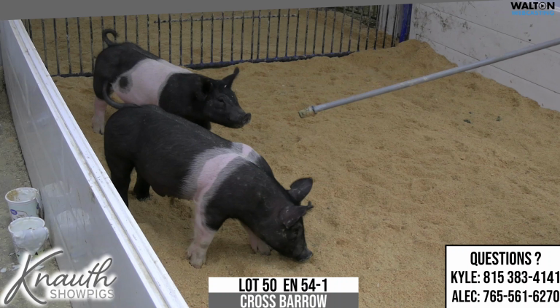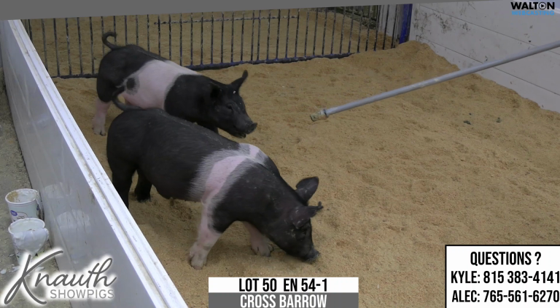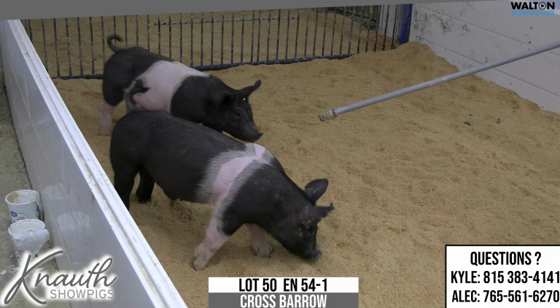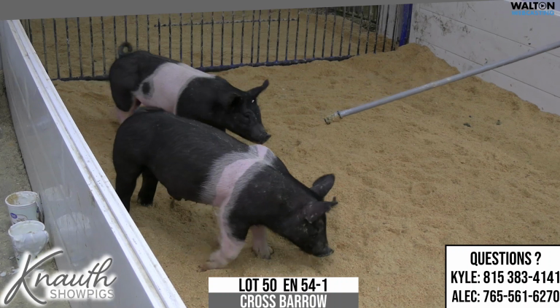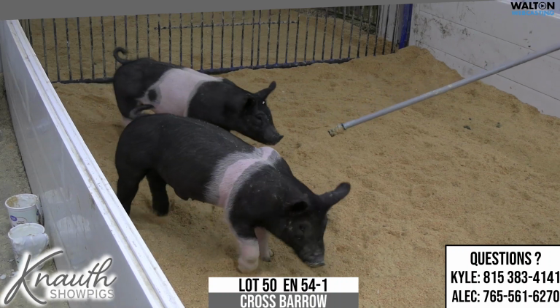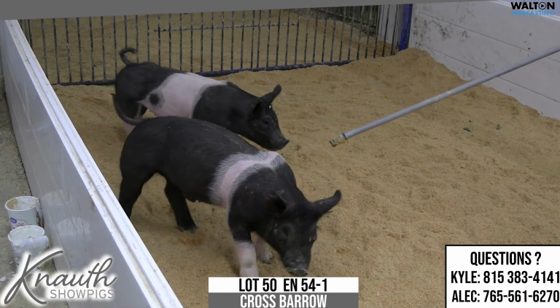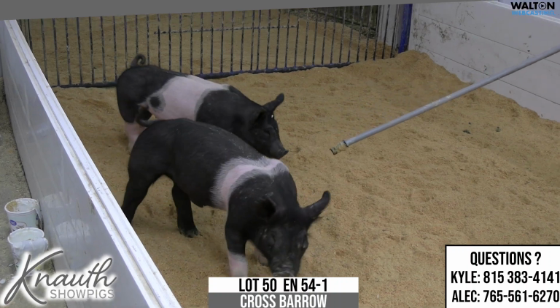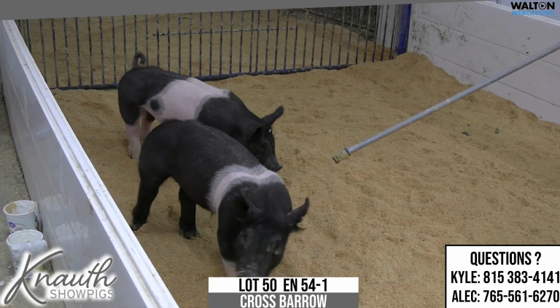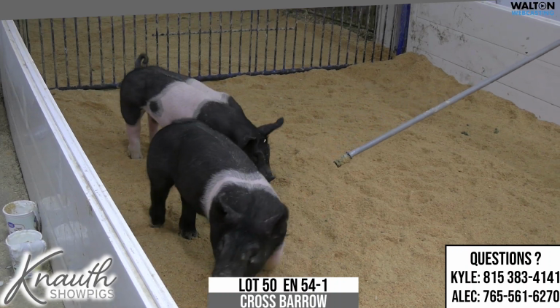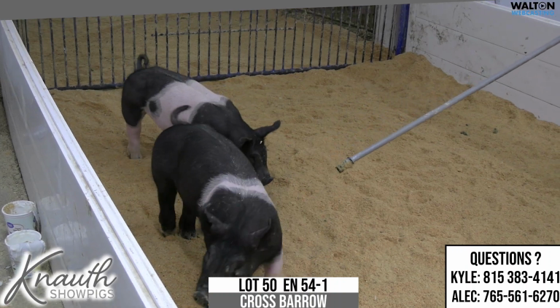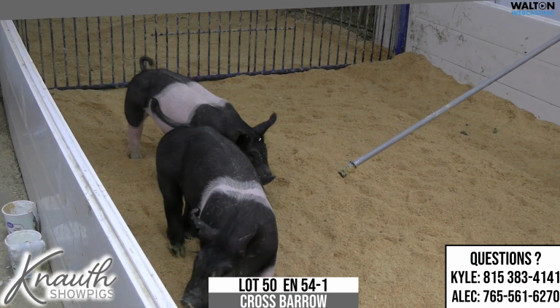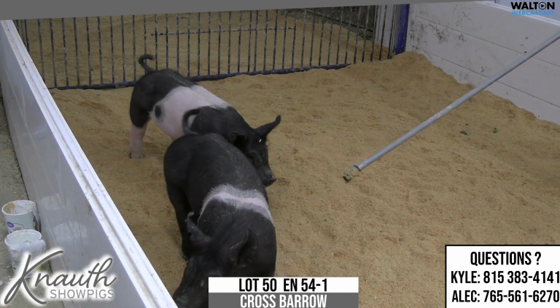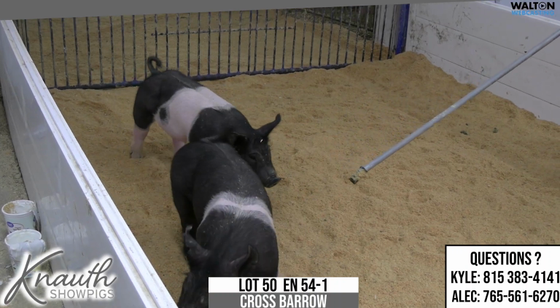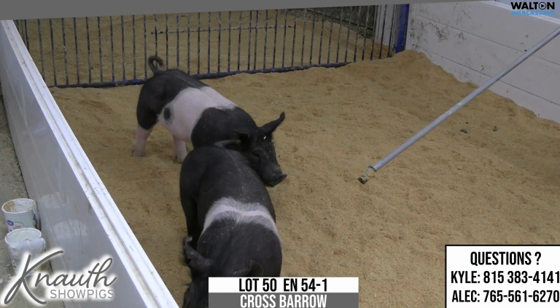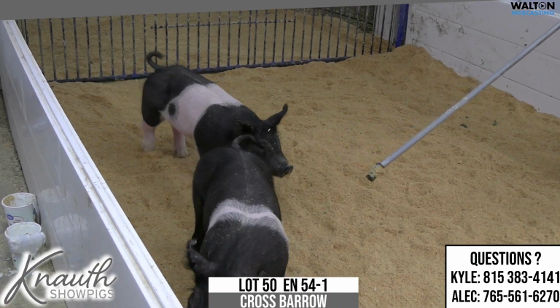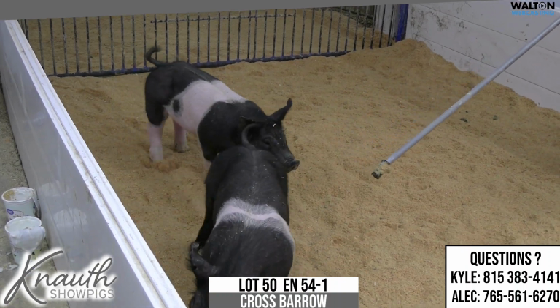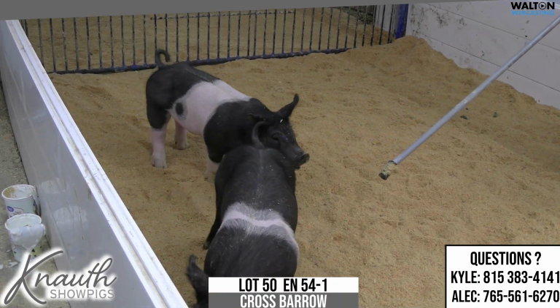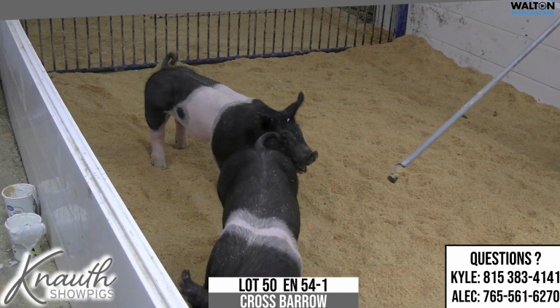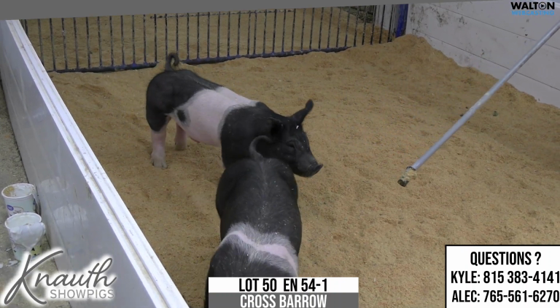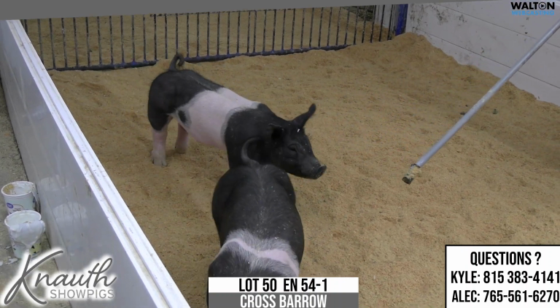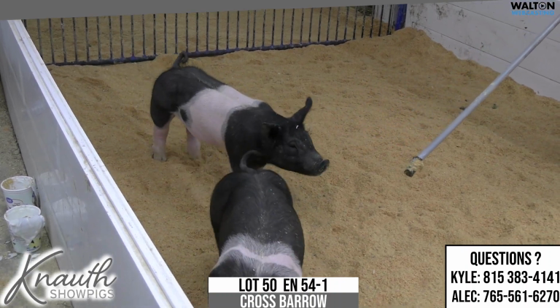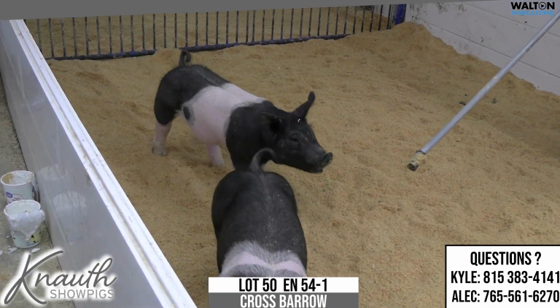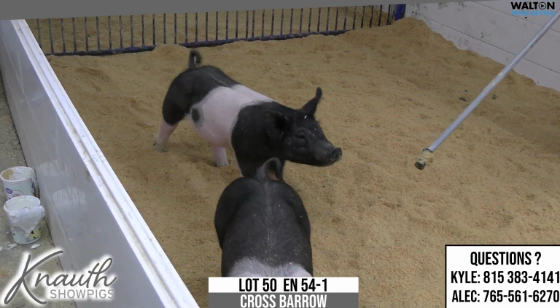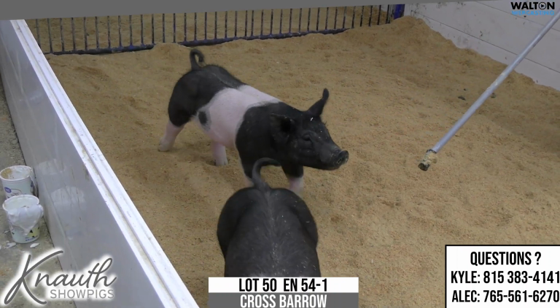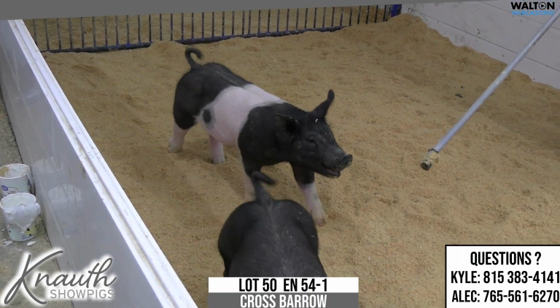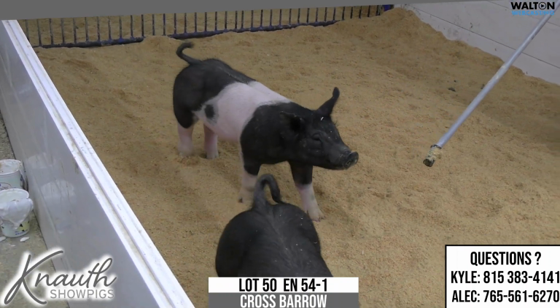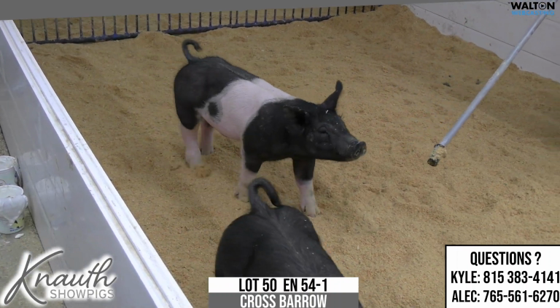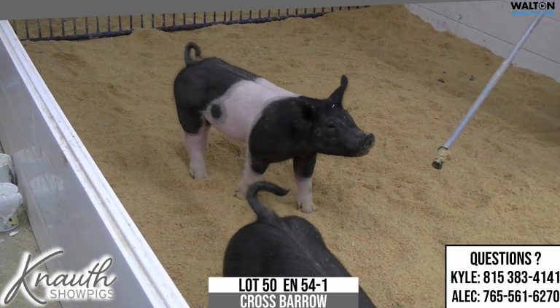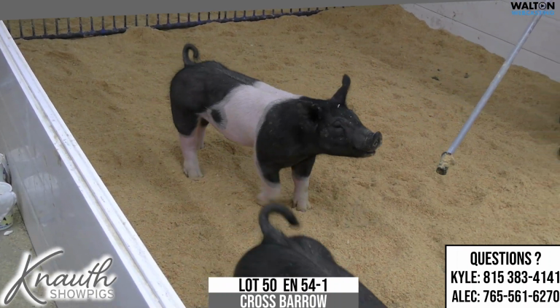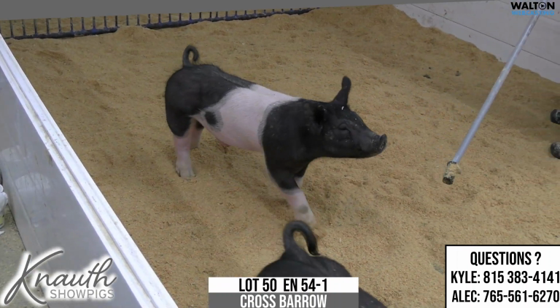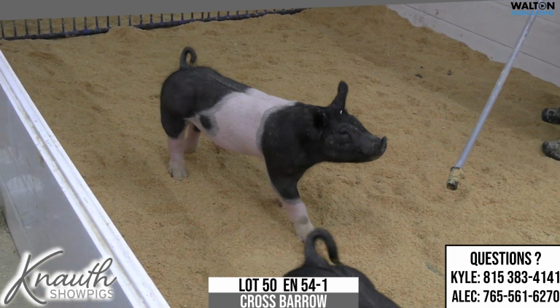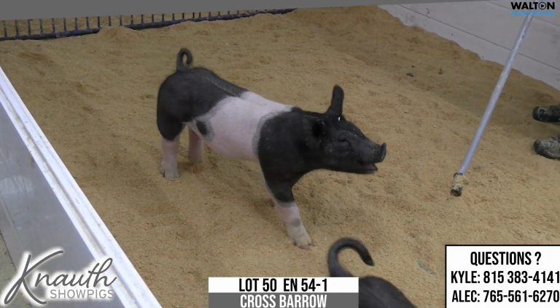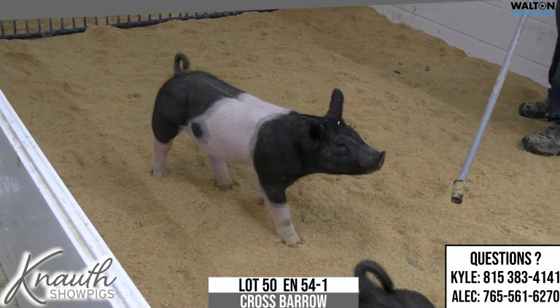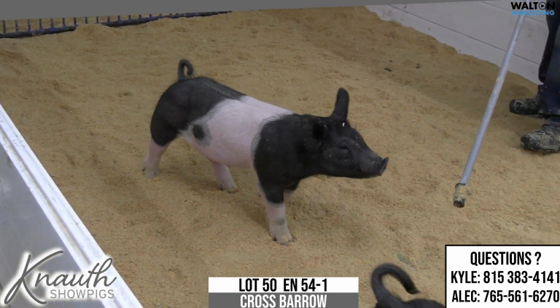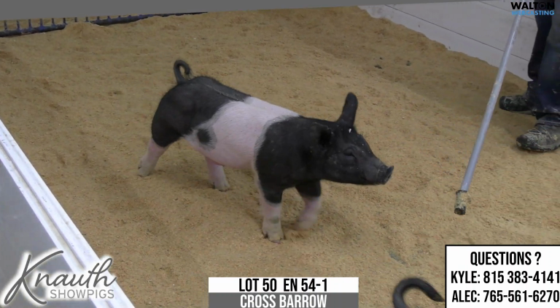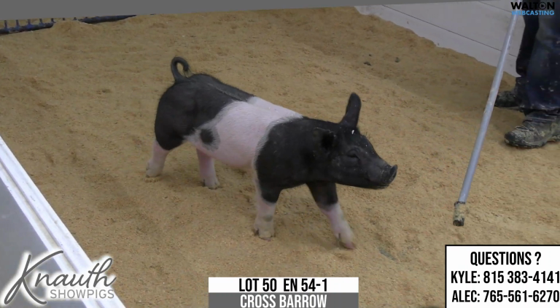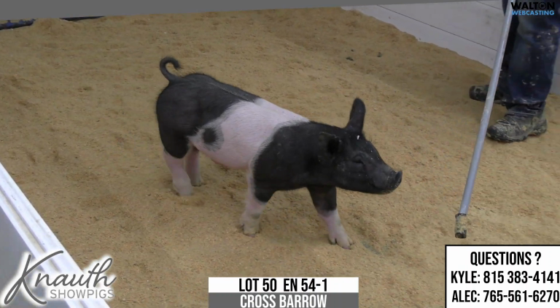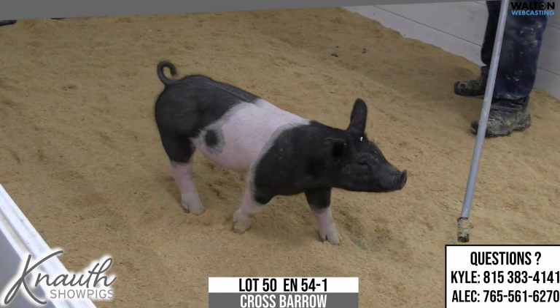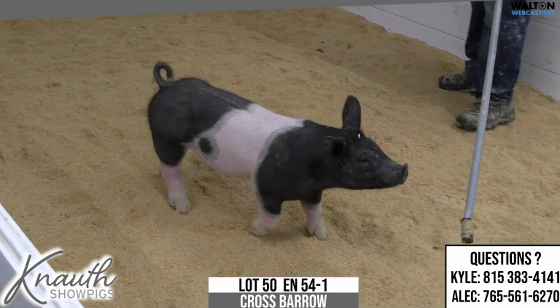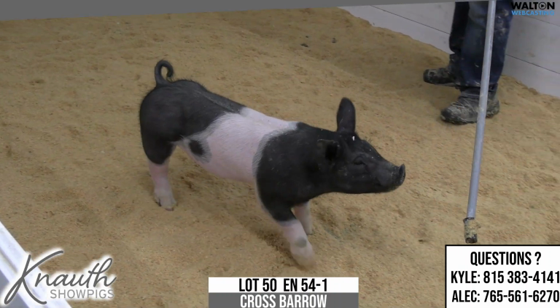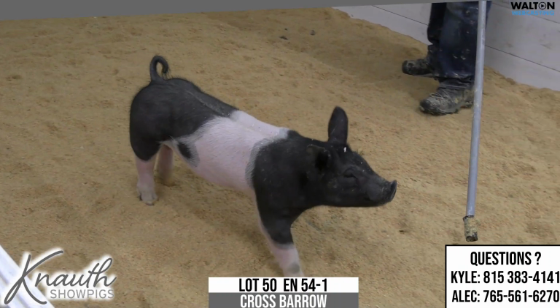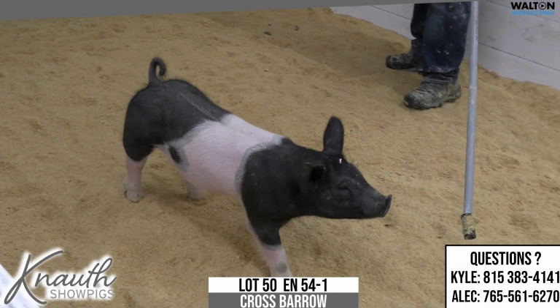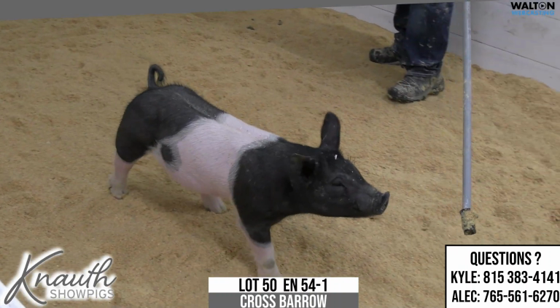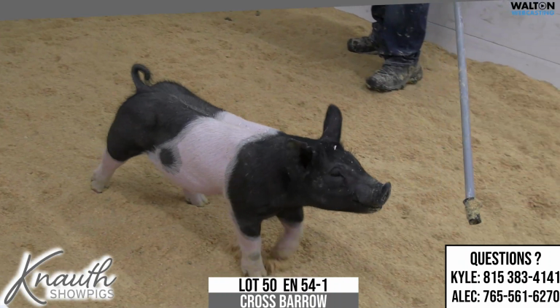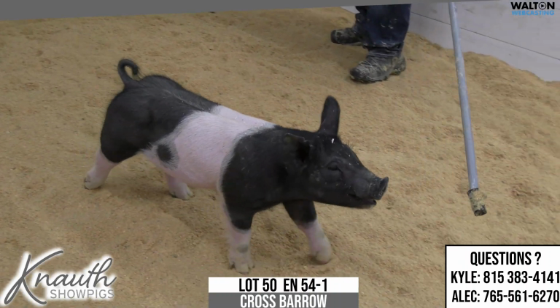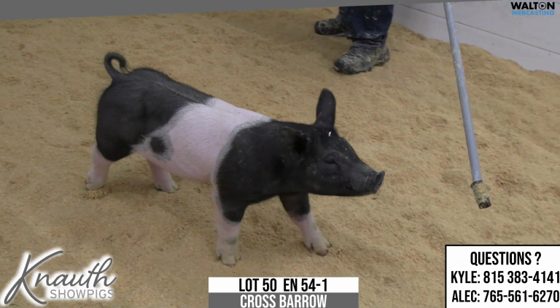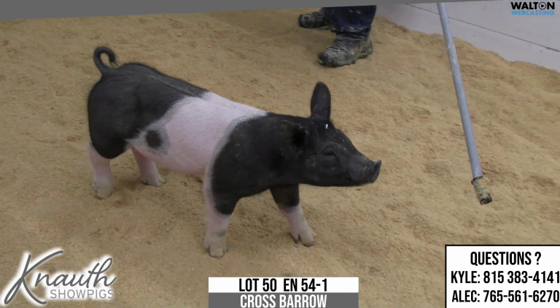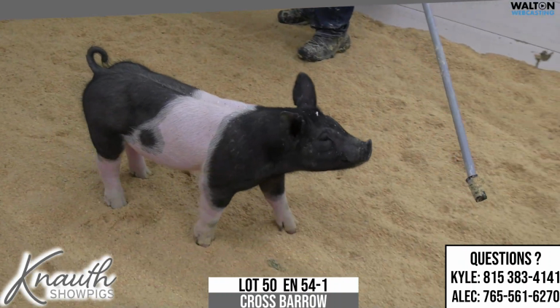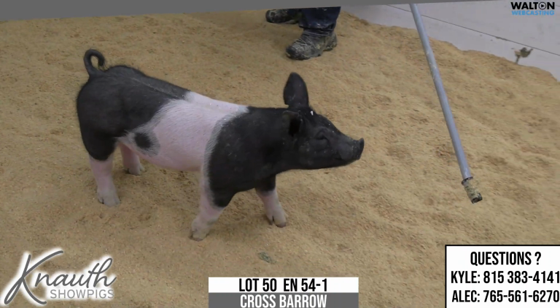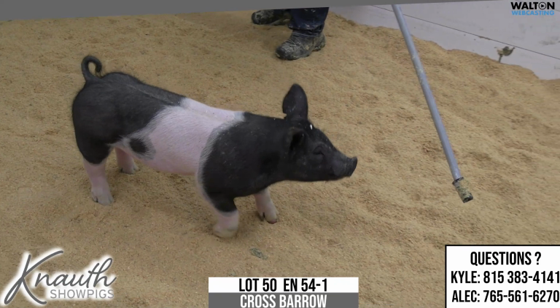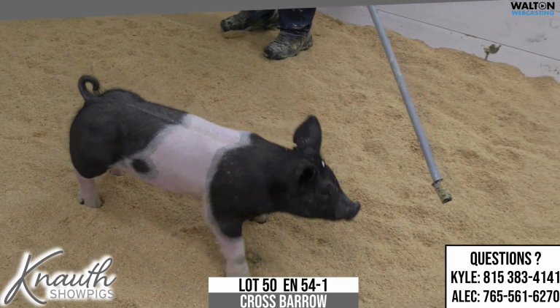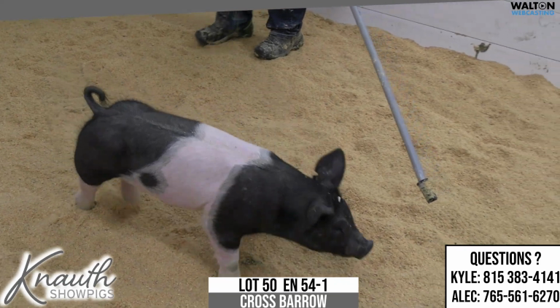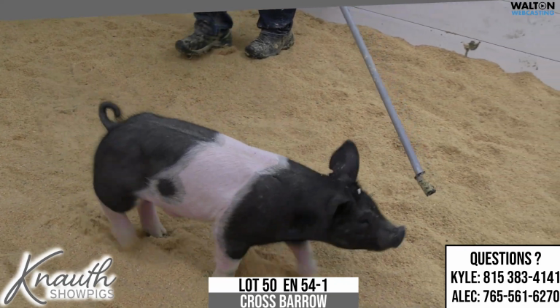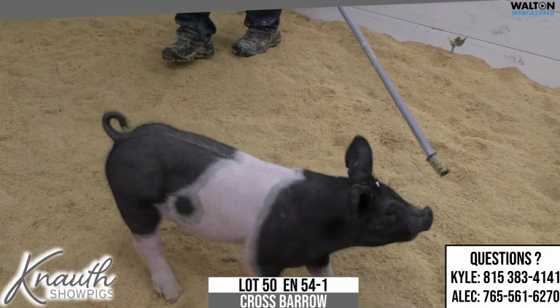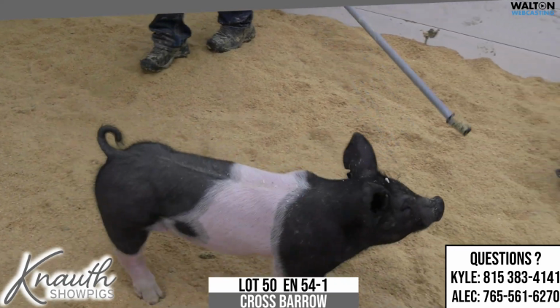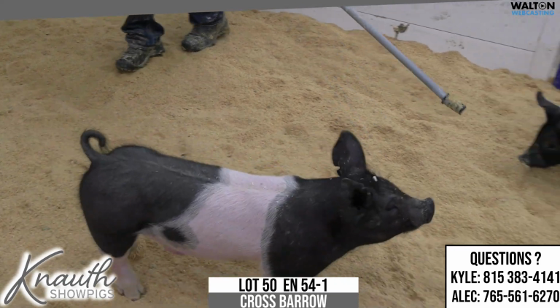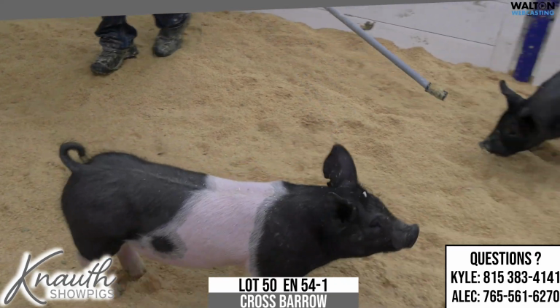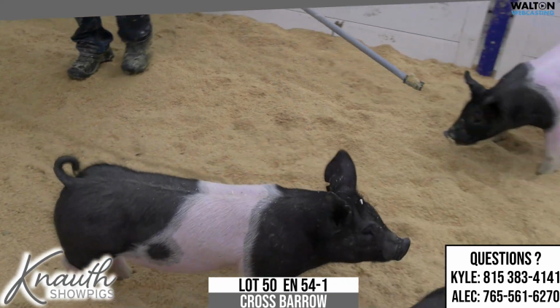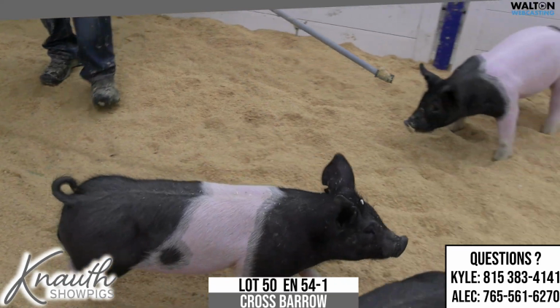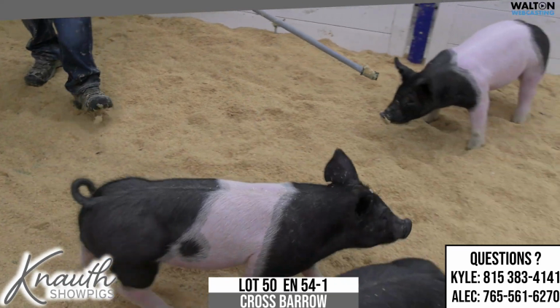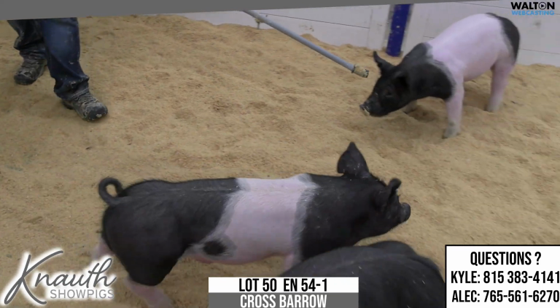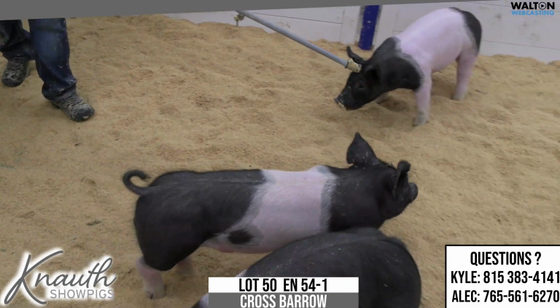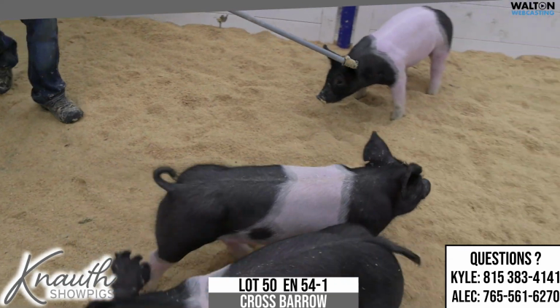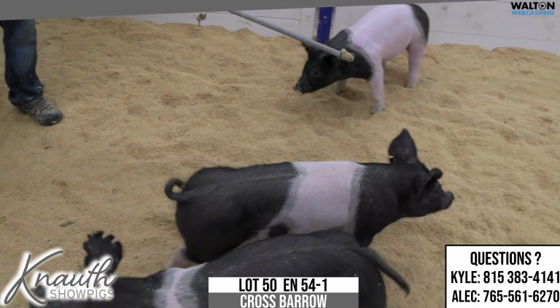Crossbred Barra, ear knots 54-1, lot number 50, top that on 45-12, rule 21.